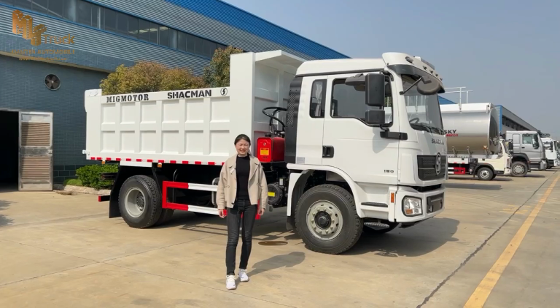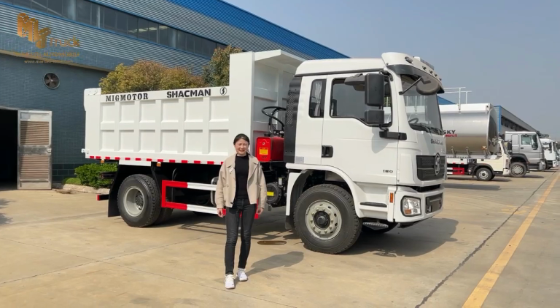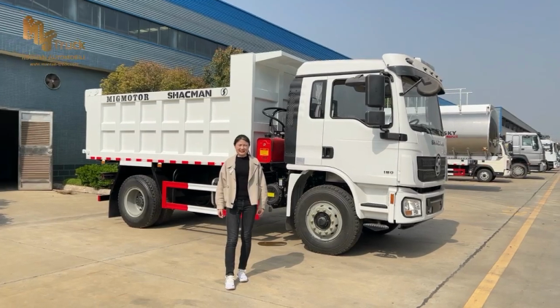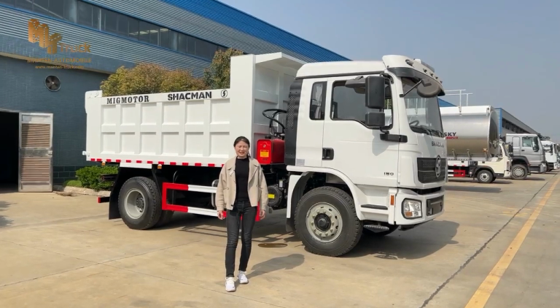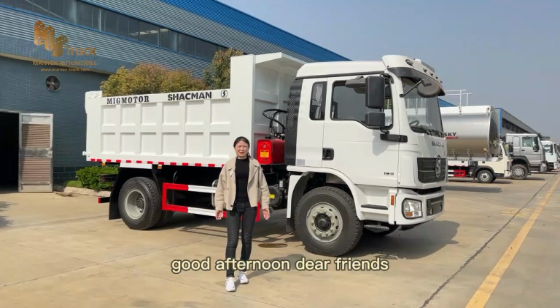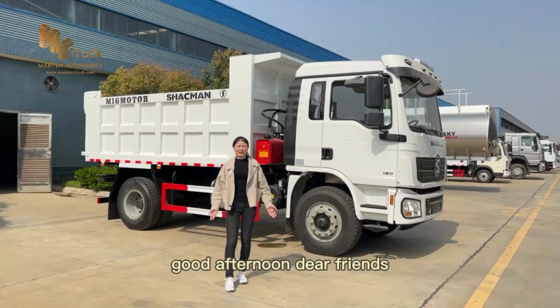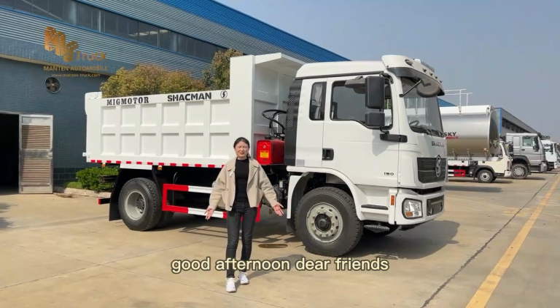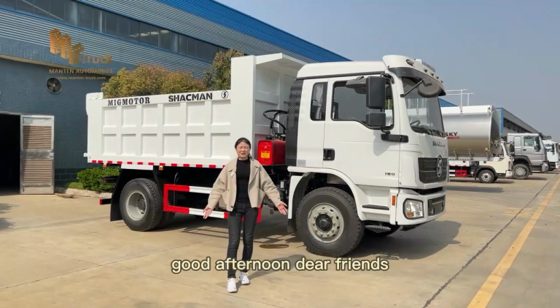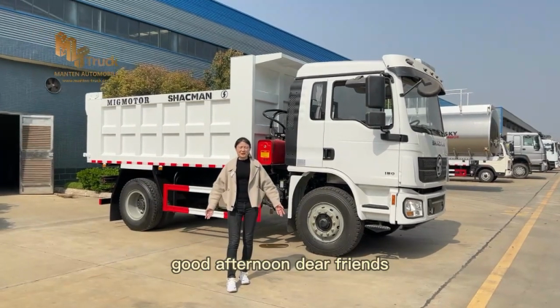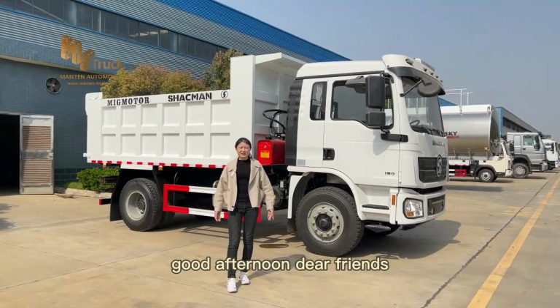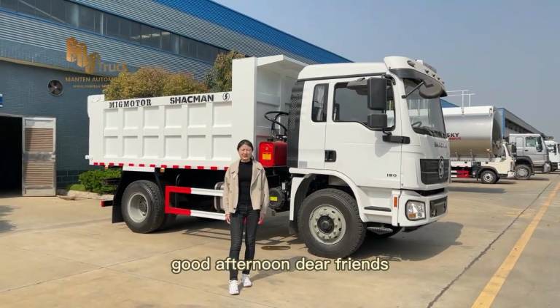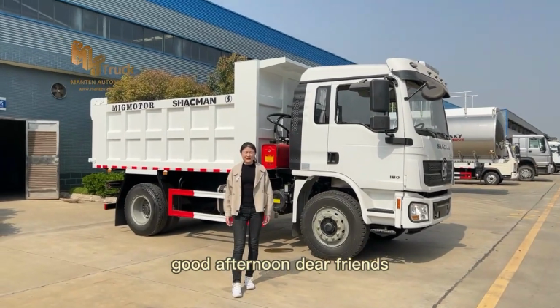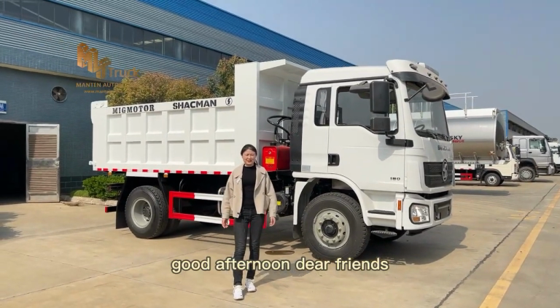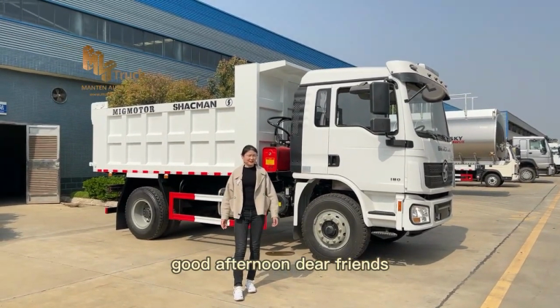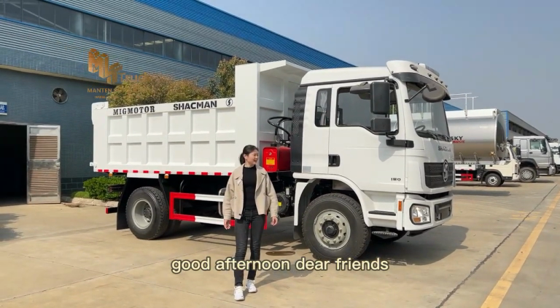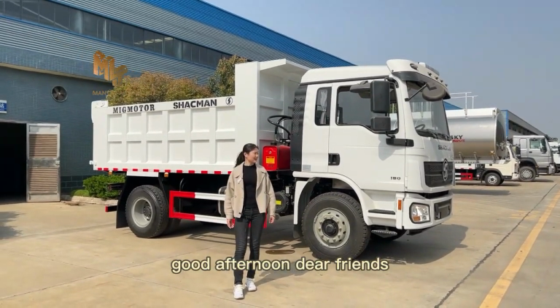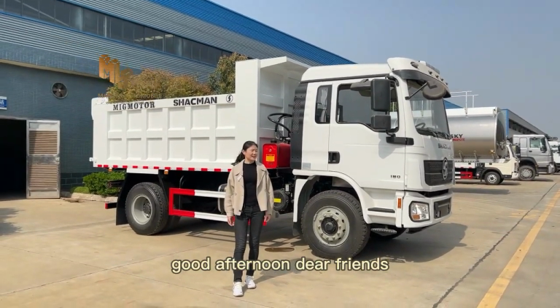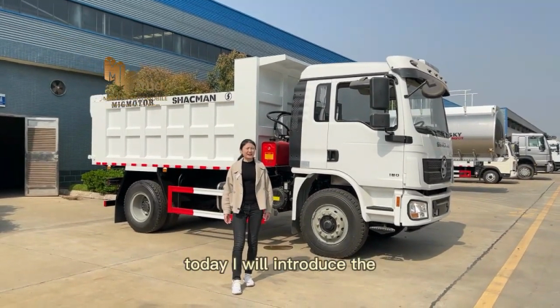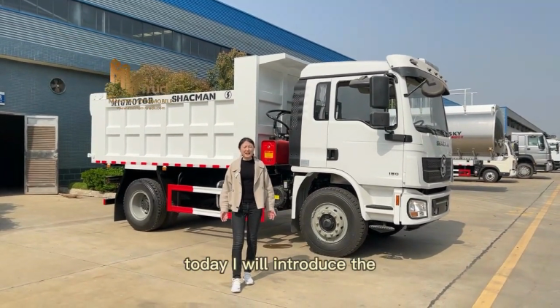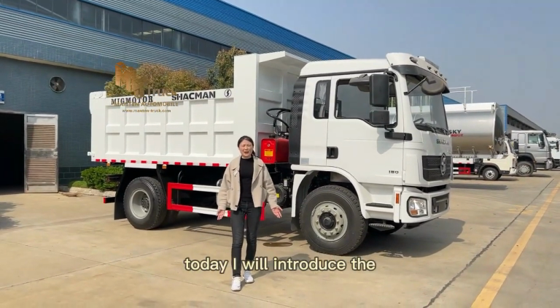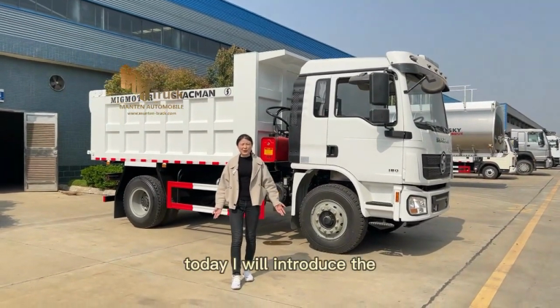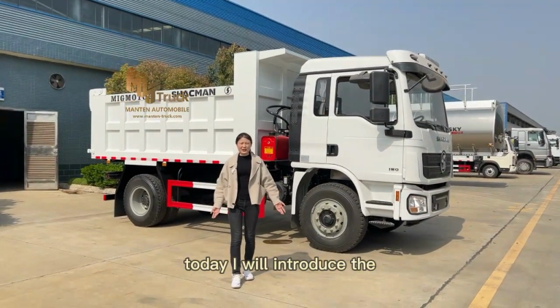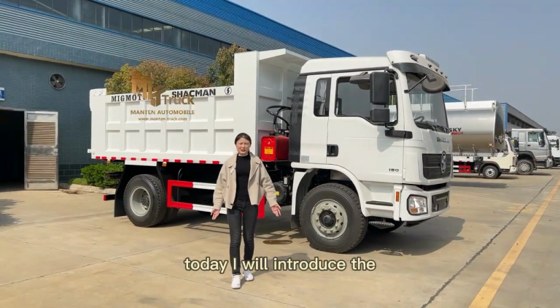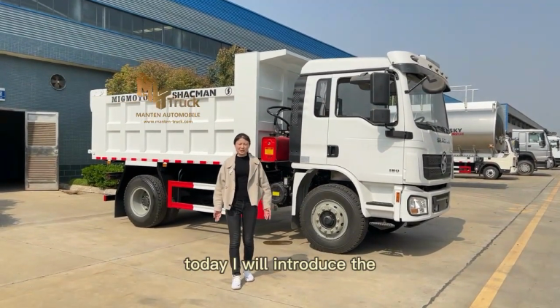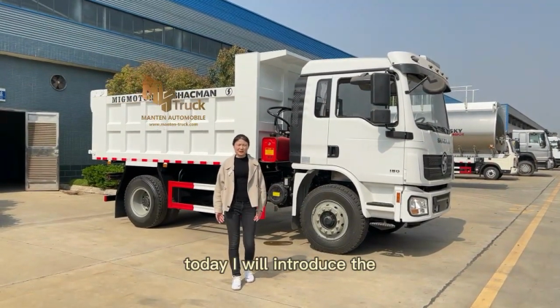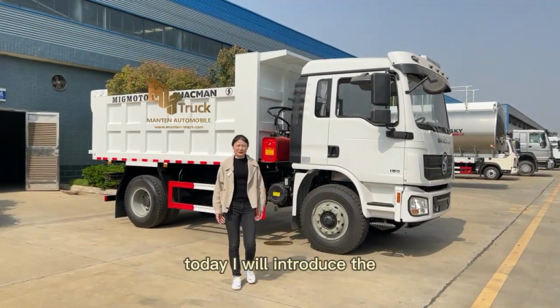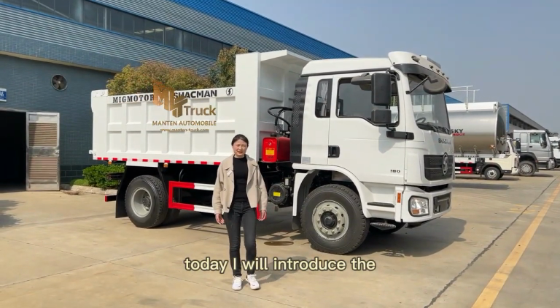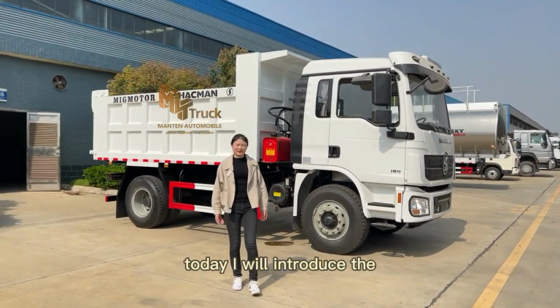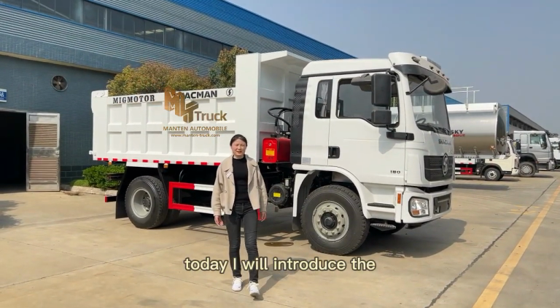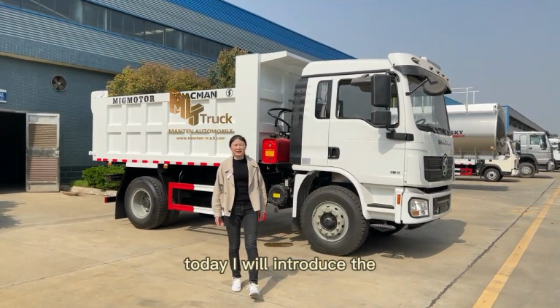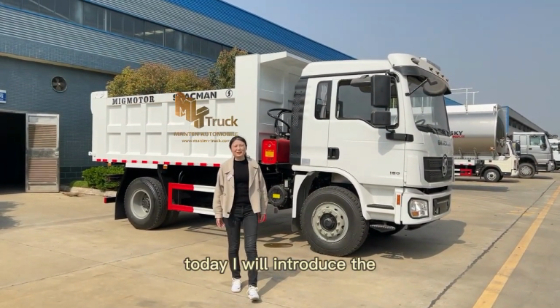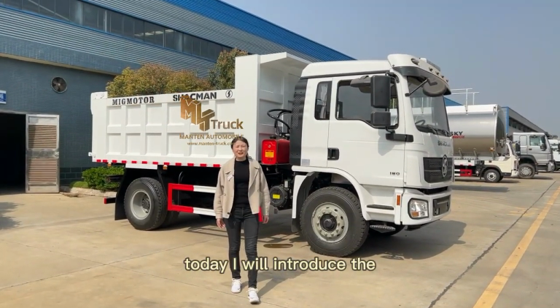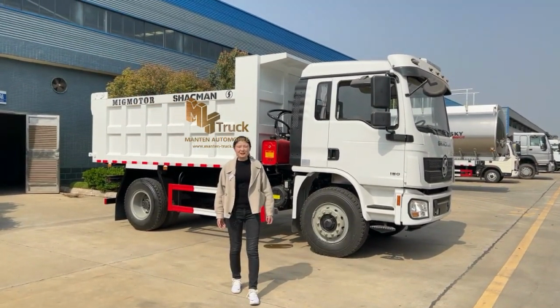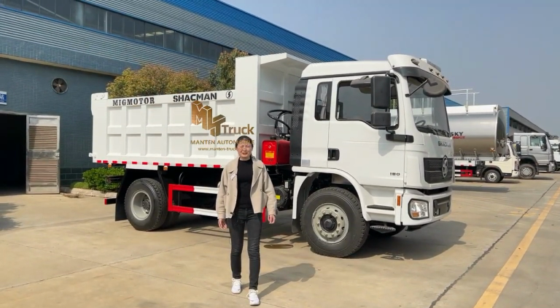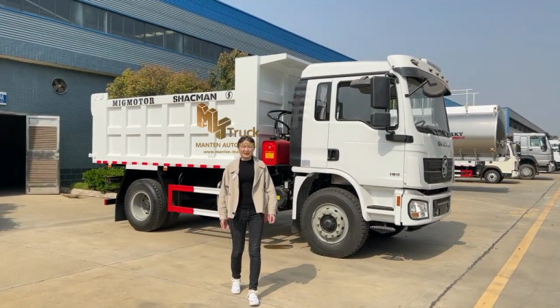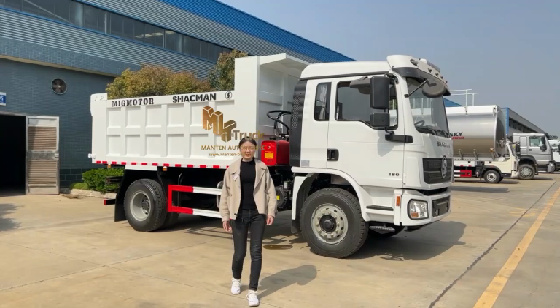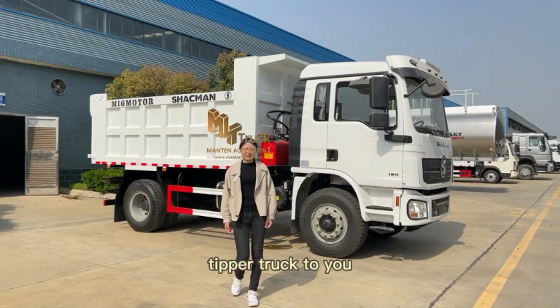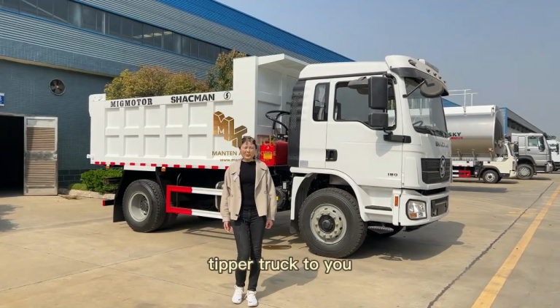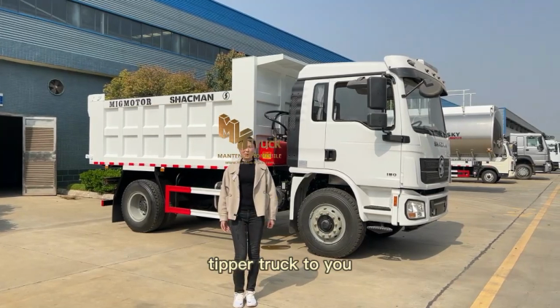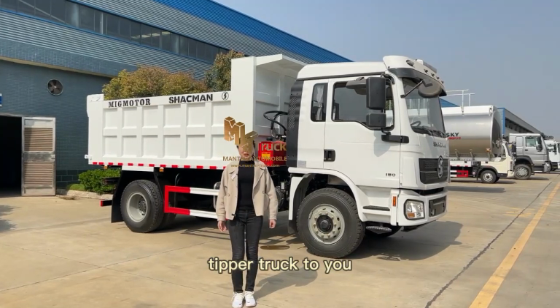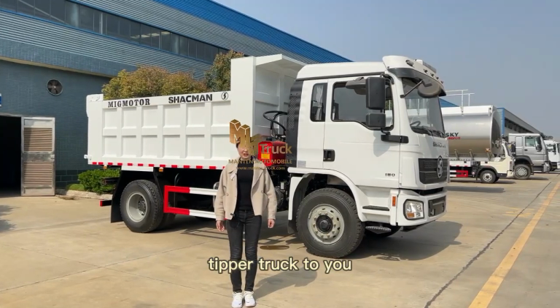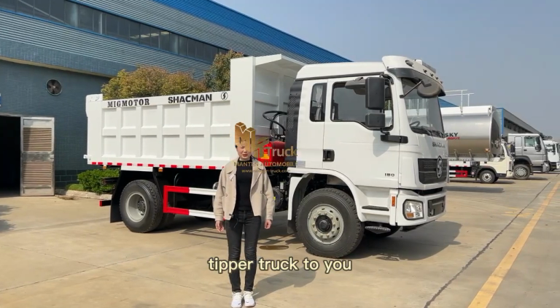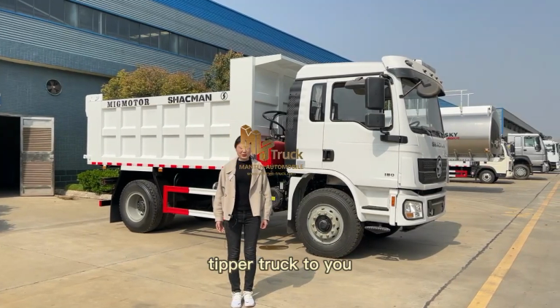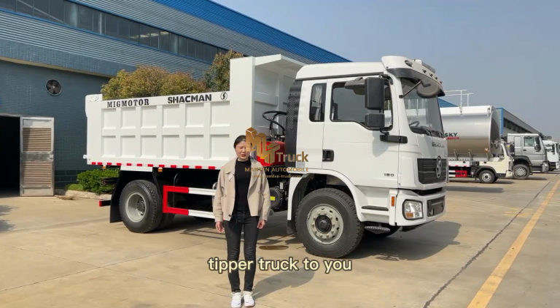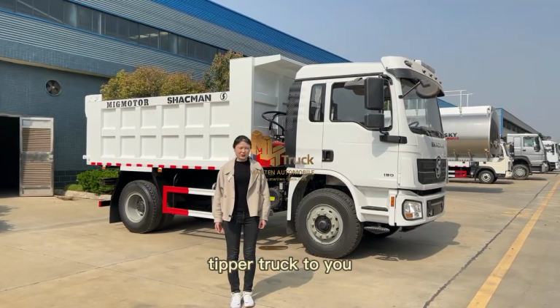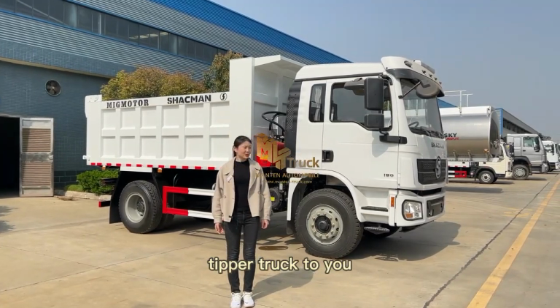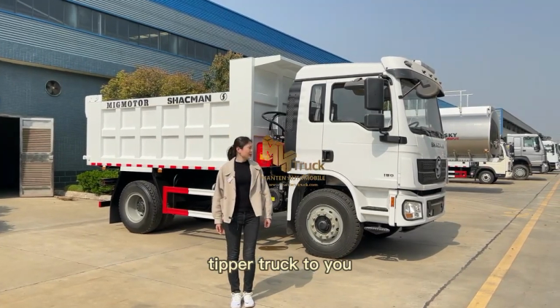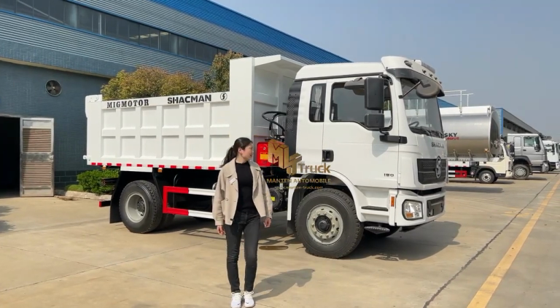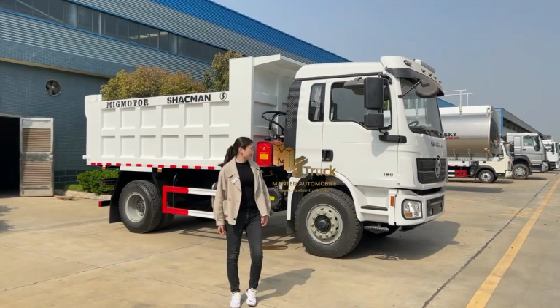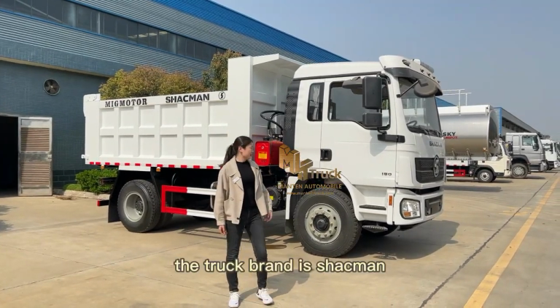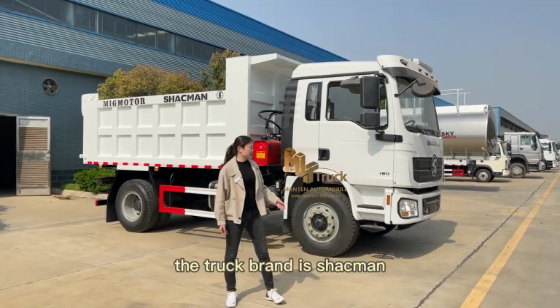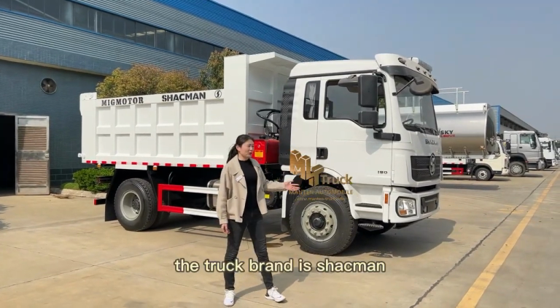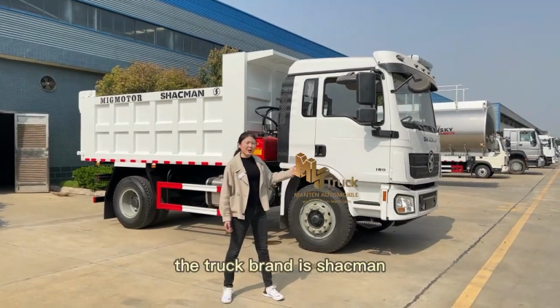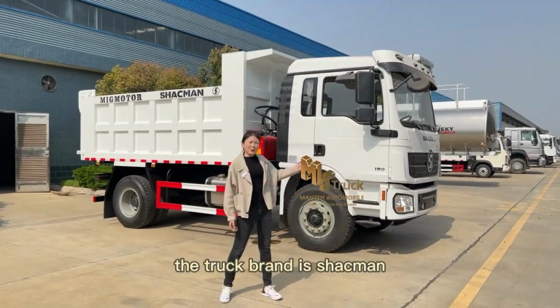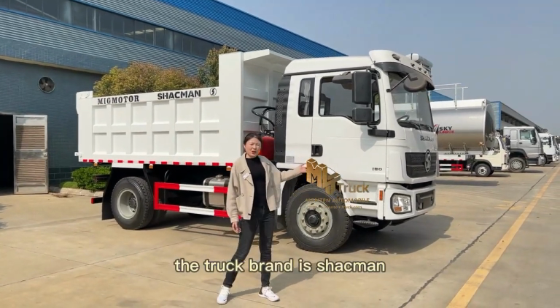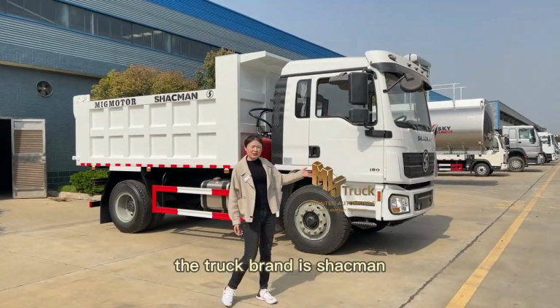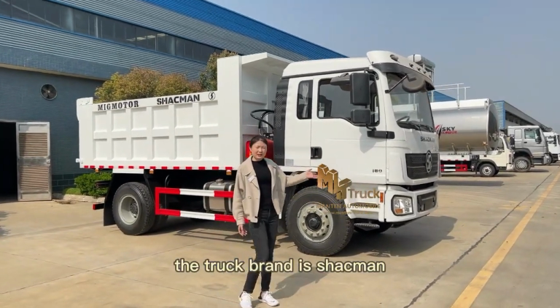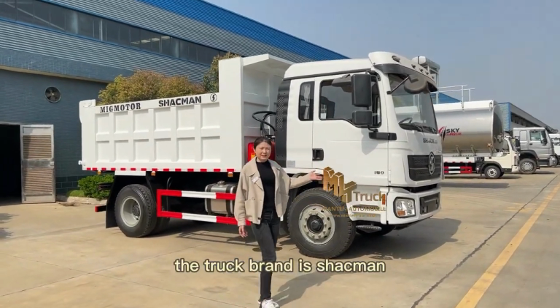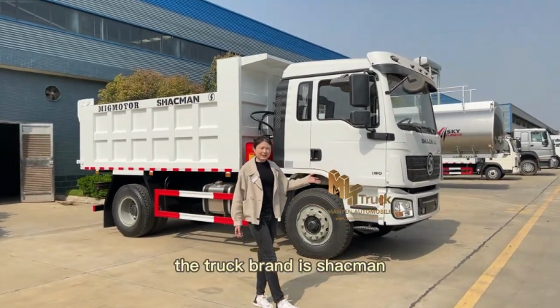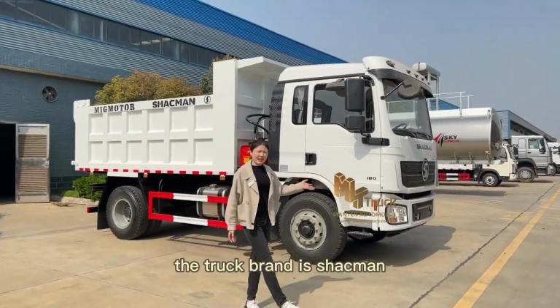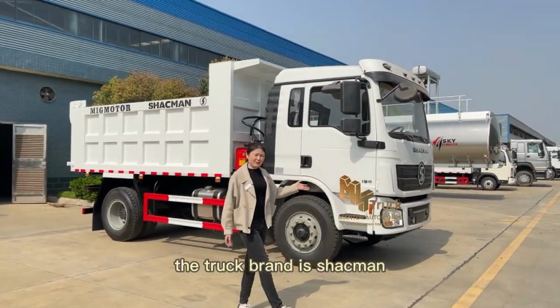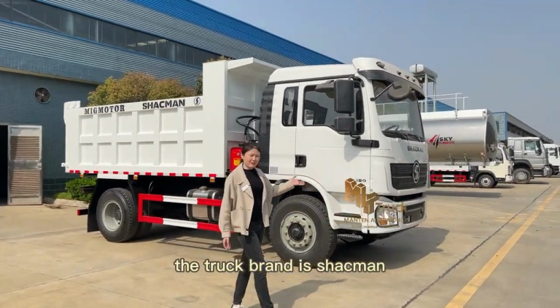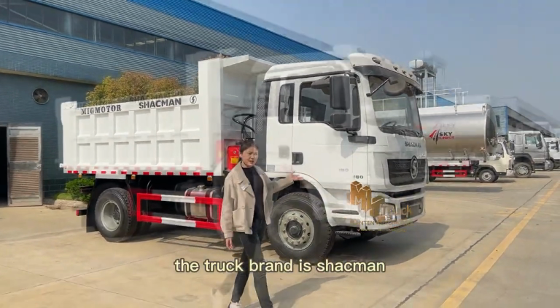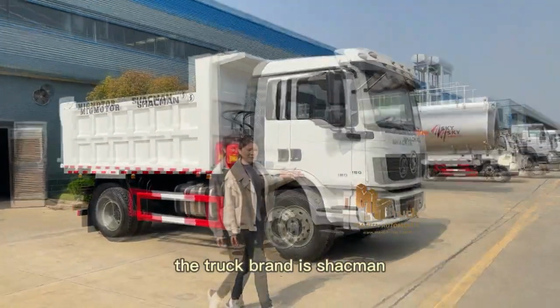Good afternoon dear friends. Today I will introduce the NTPRO truck to you. The truck brand is Sharkman.